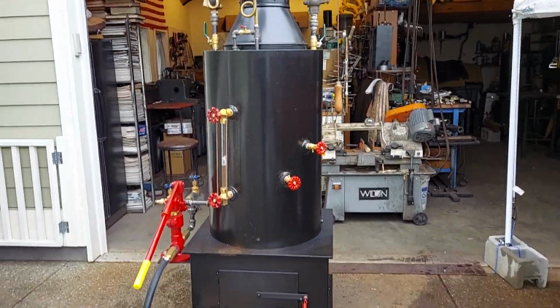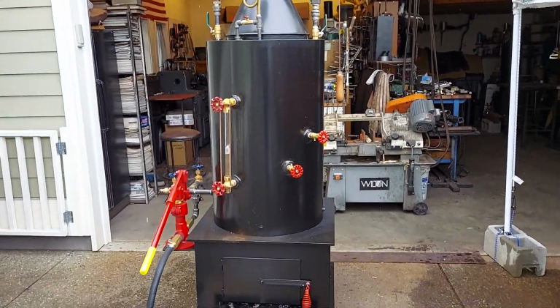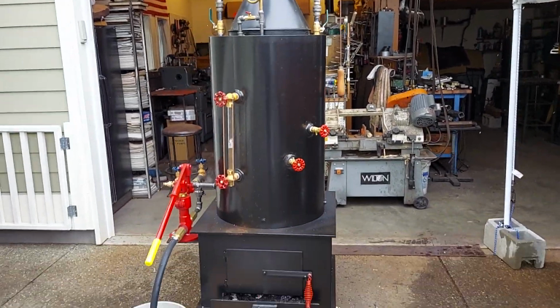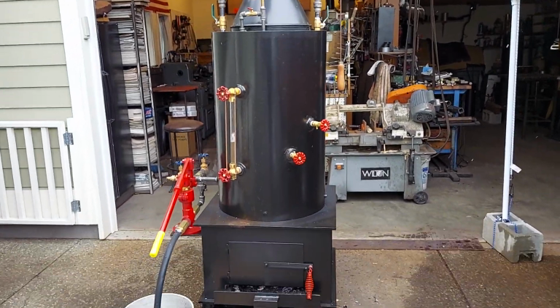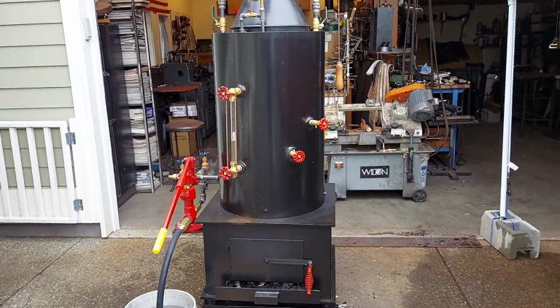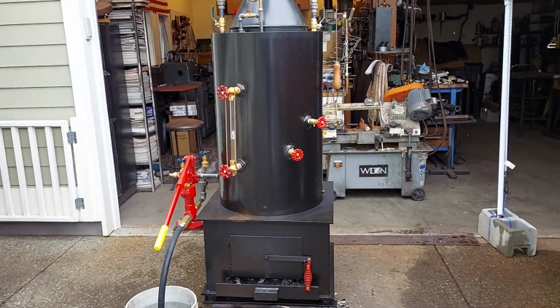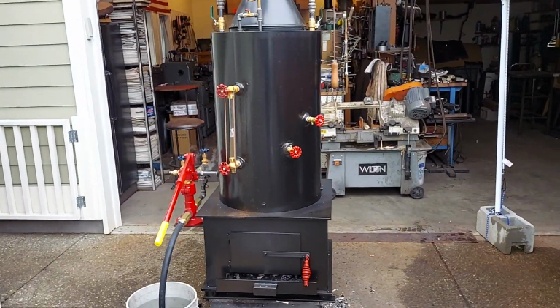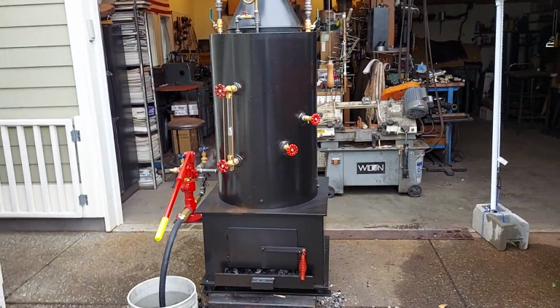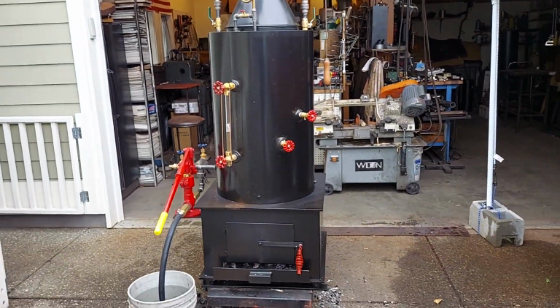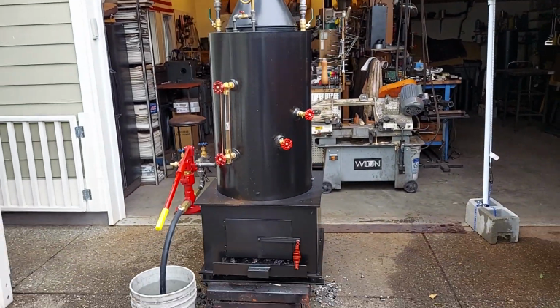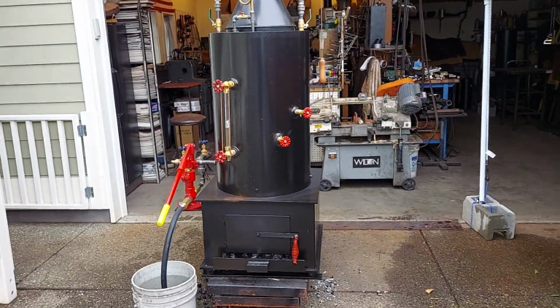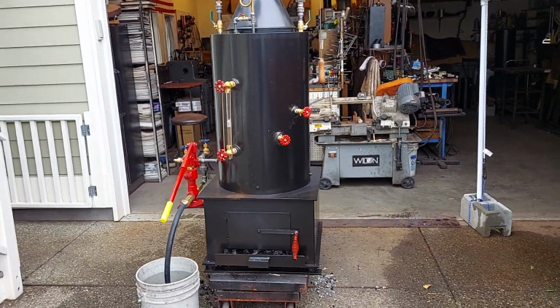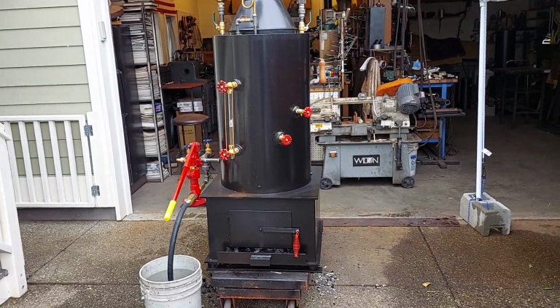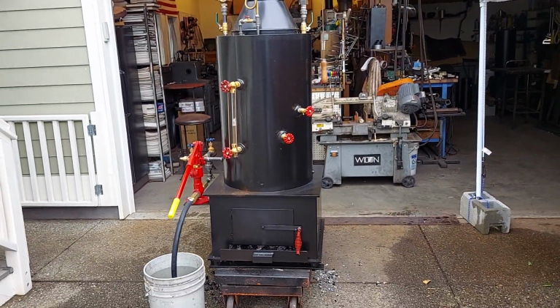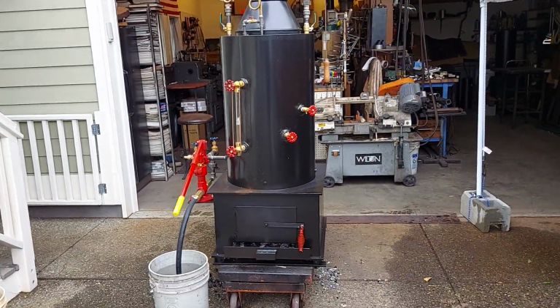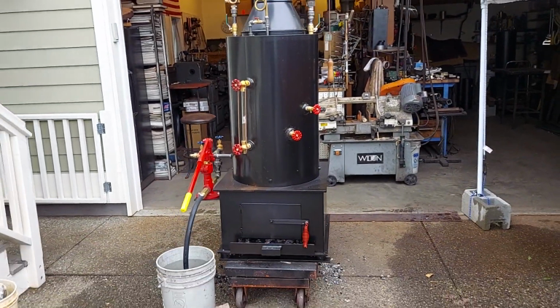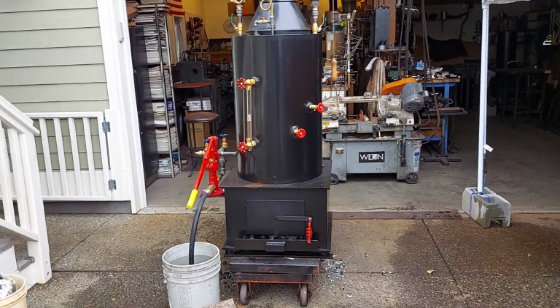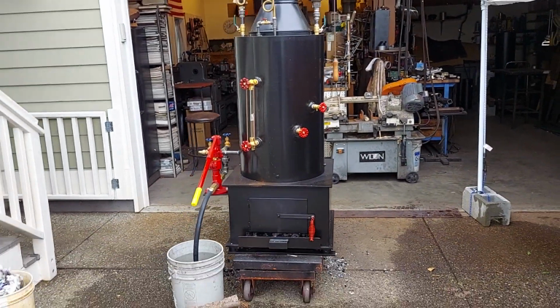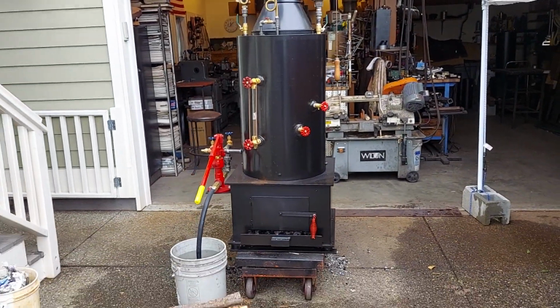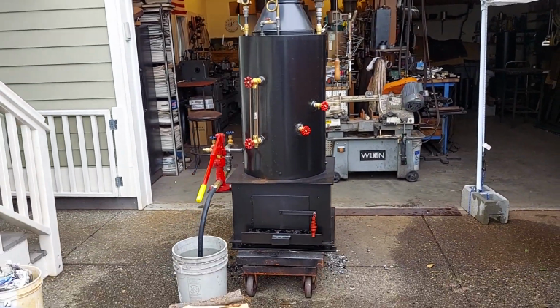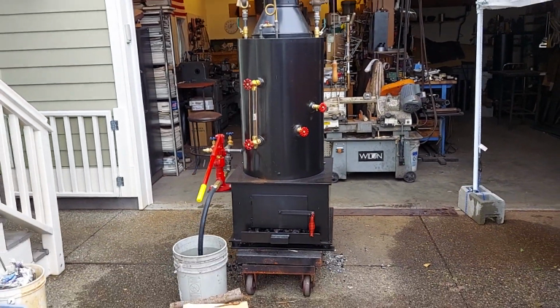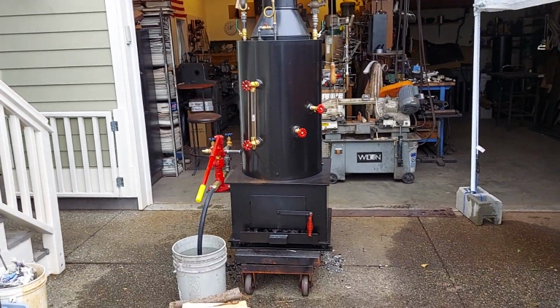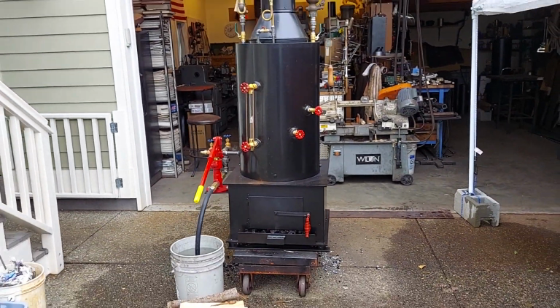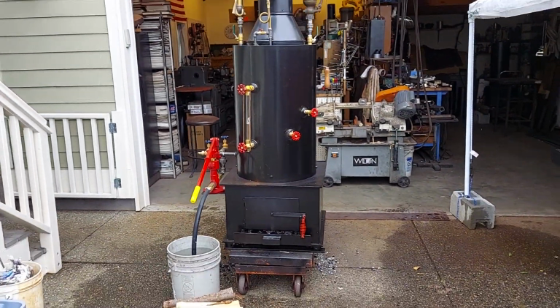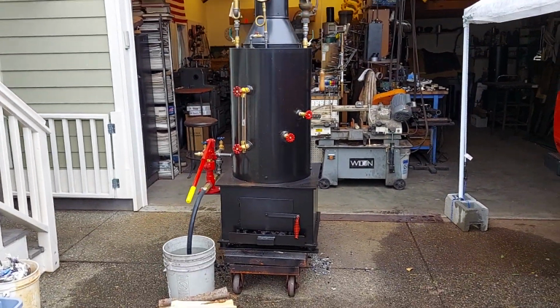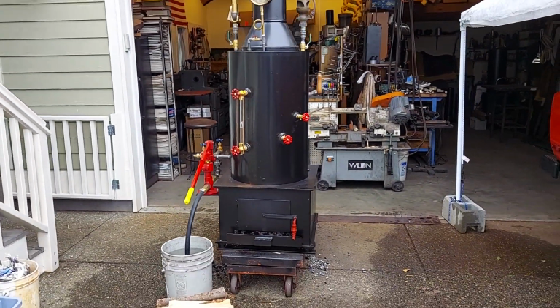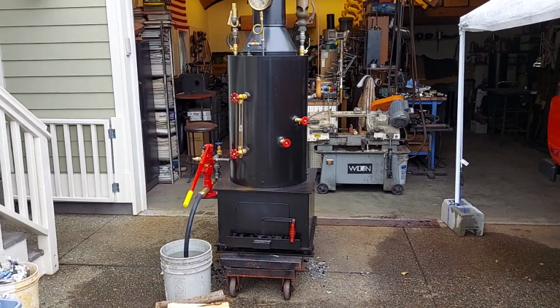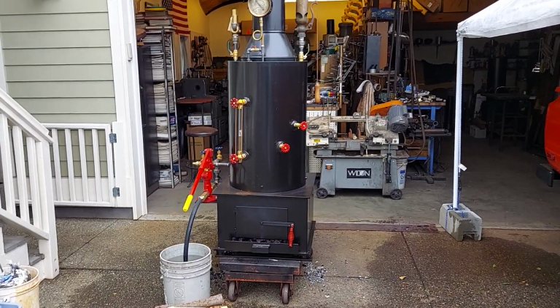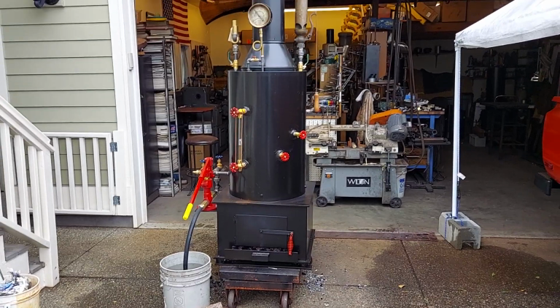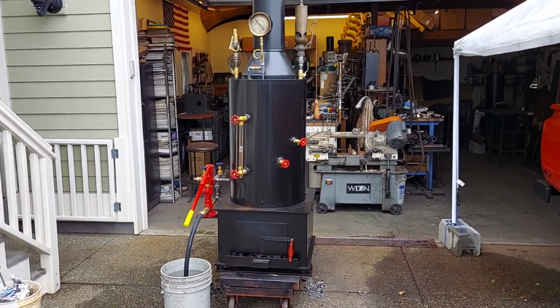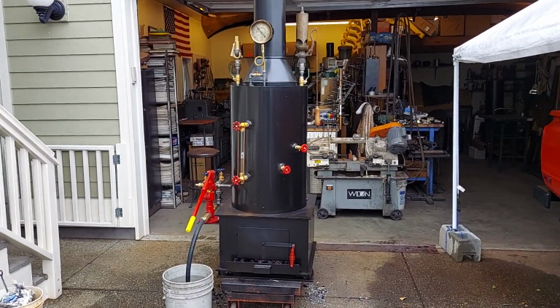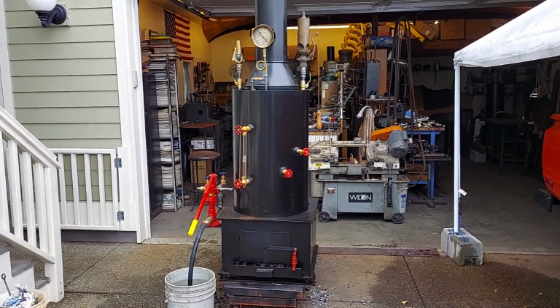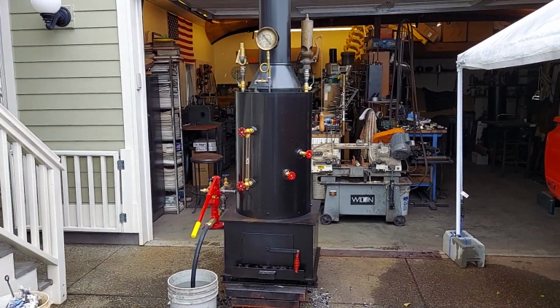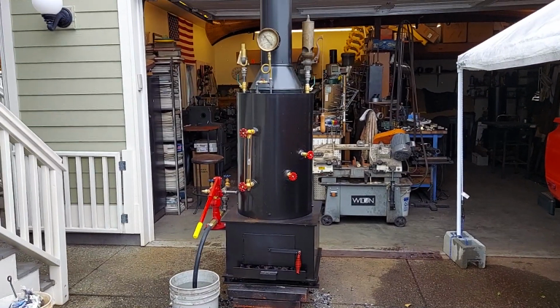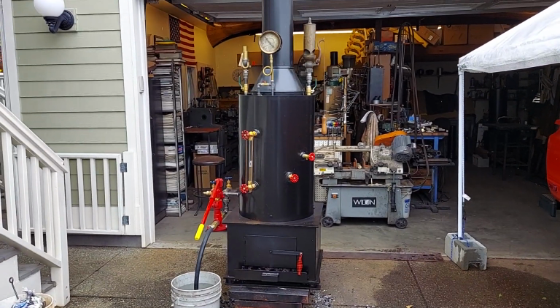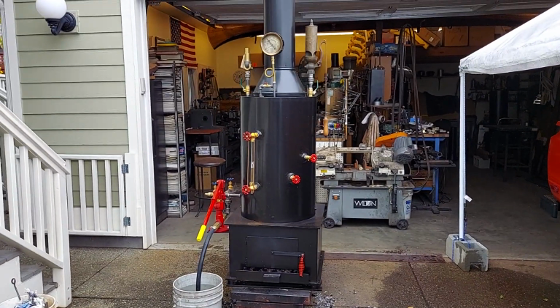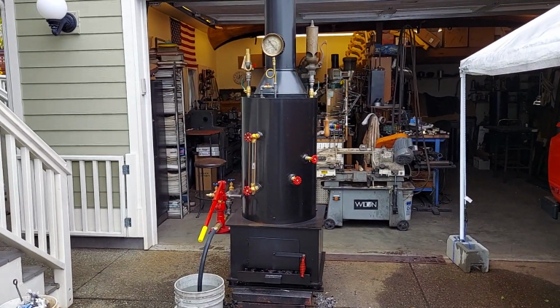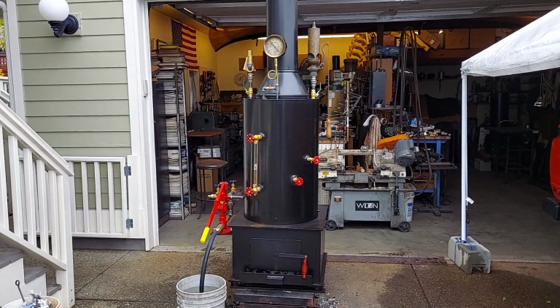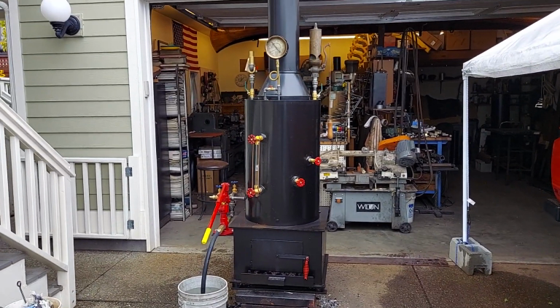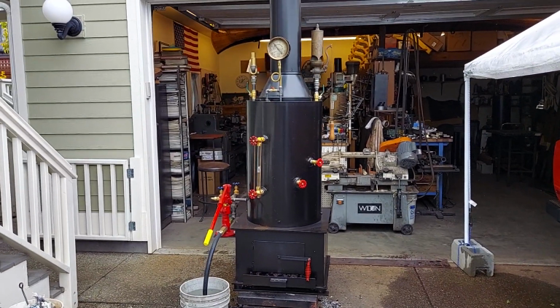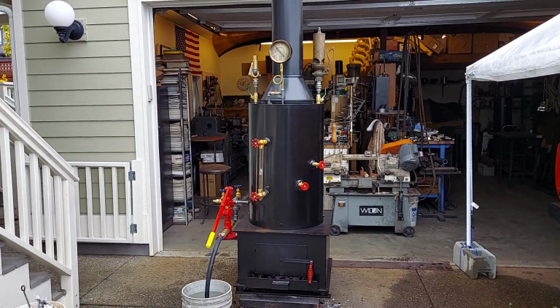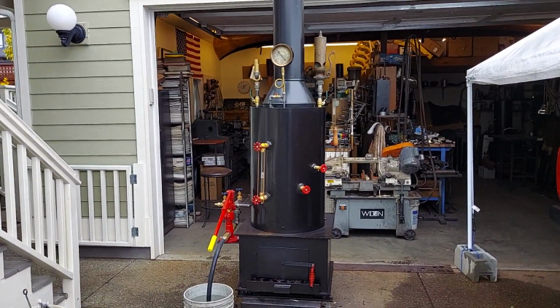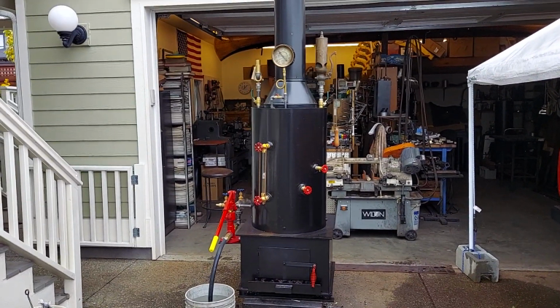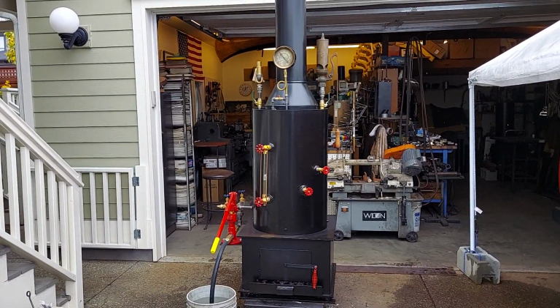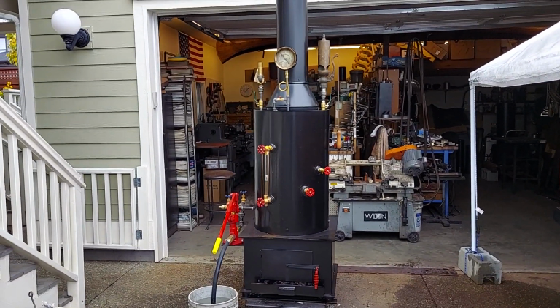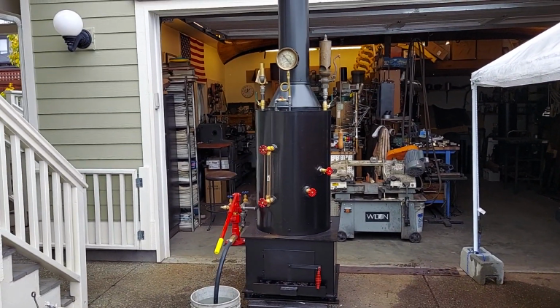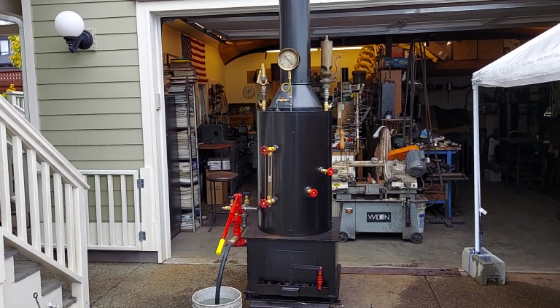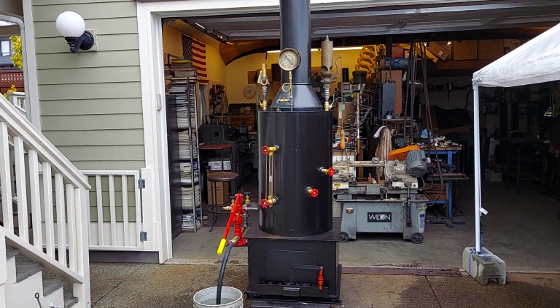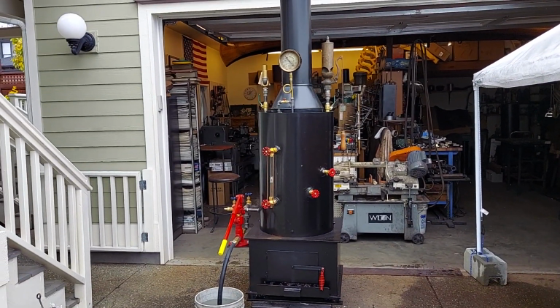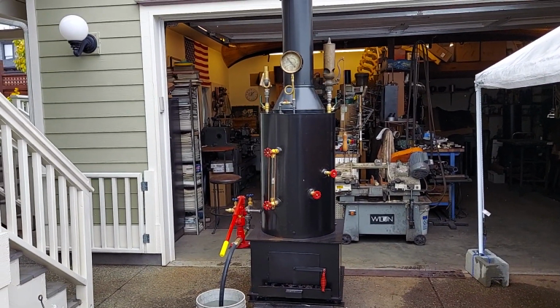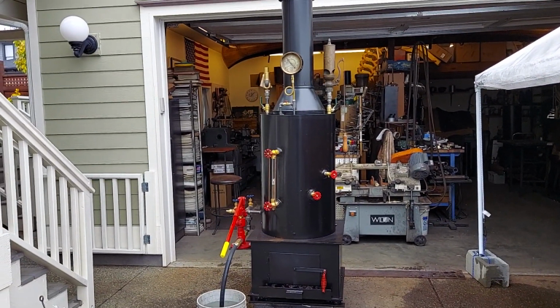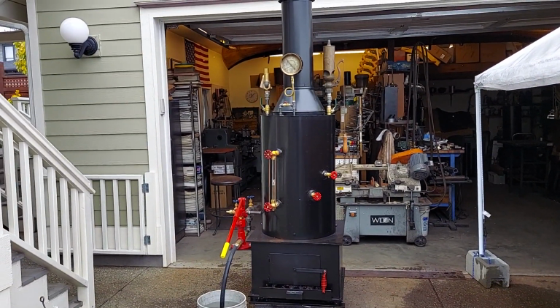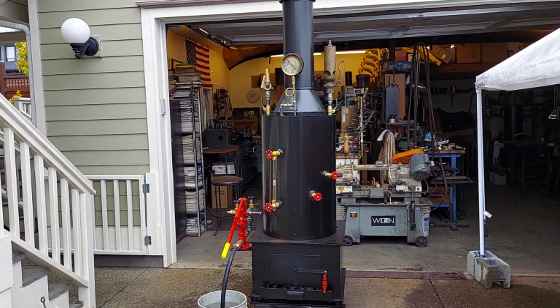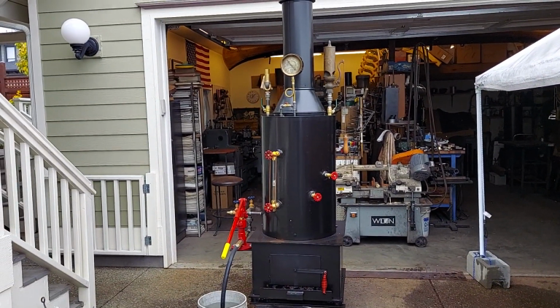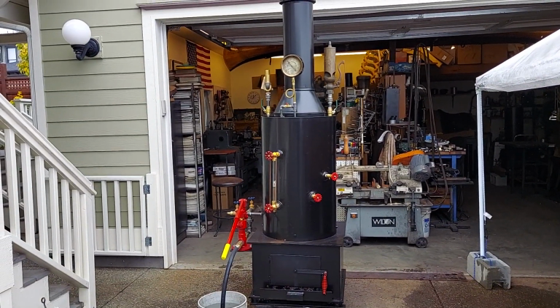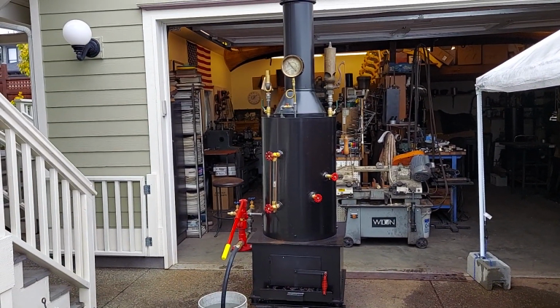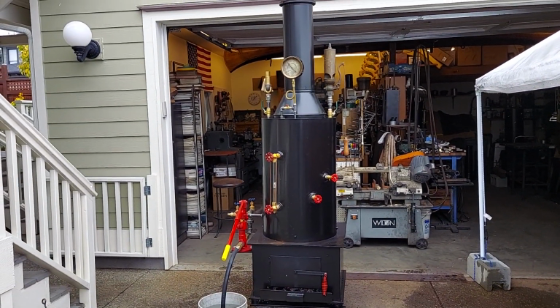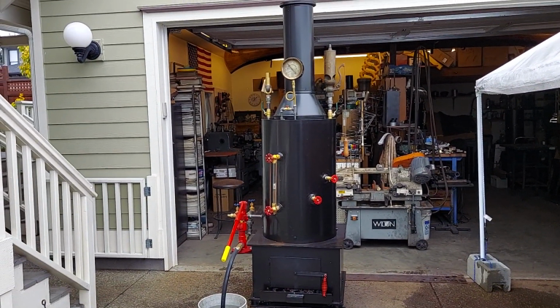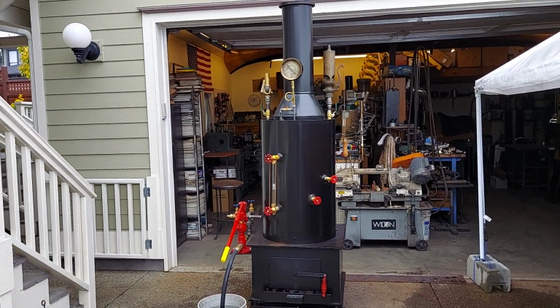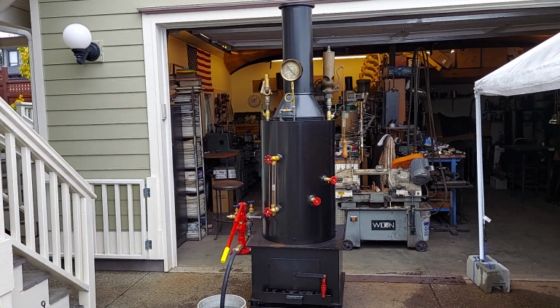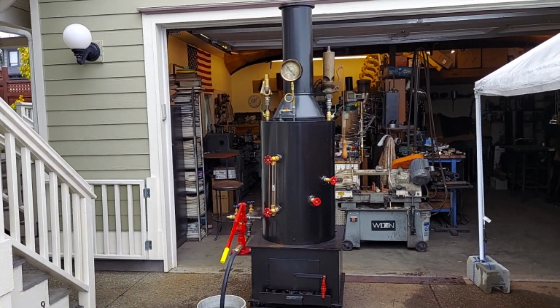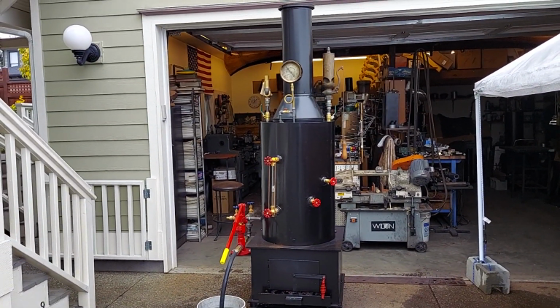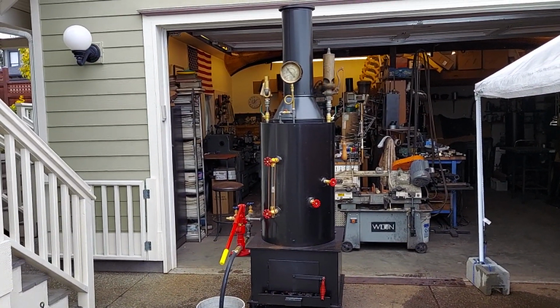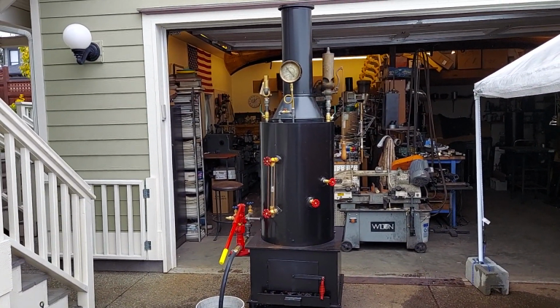Nice boiler. I'll be shipping it out this week. Goes to Billings, Montana.